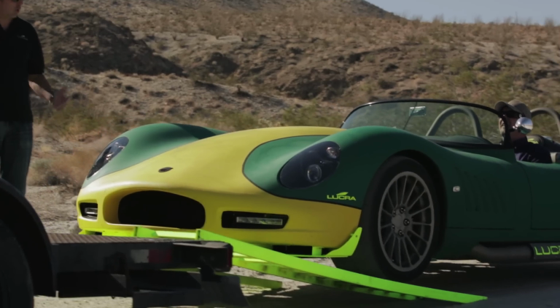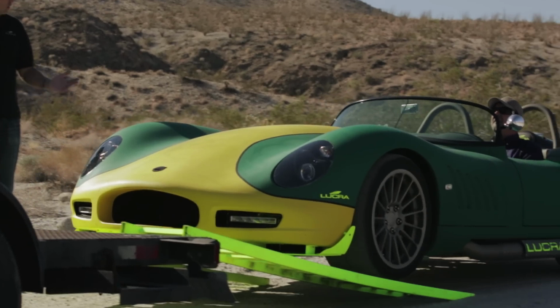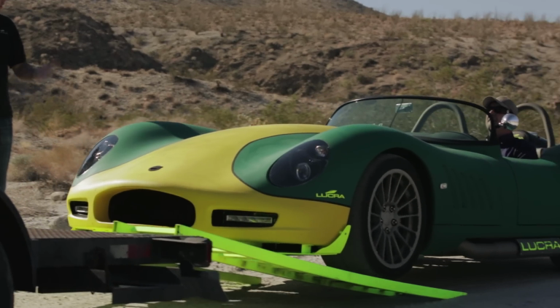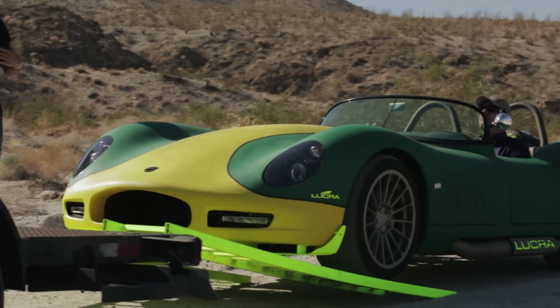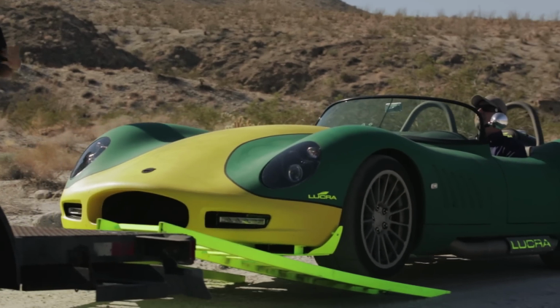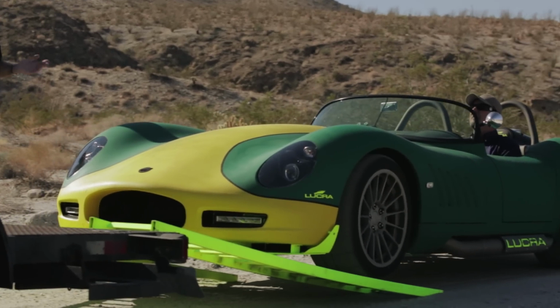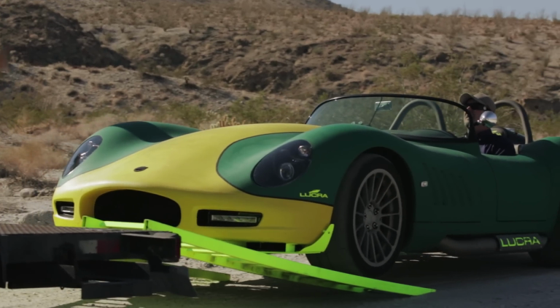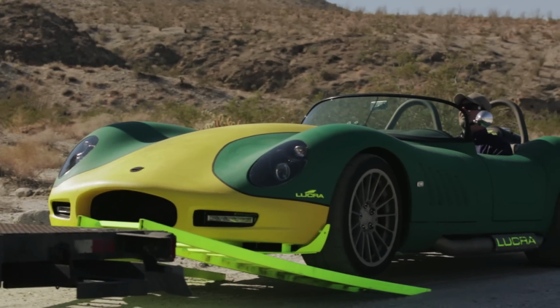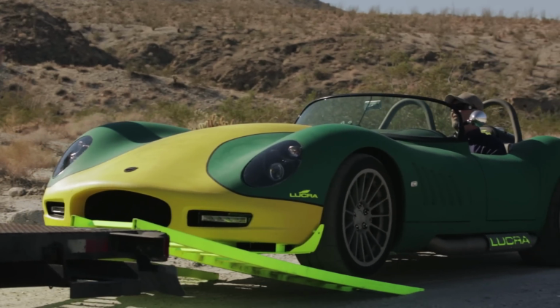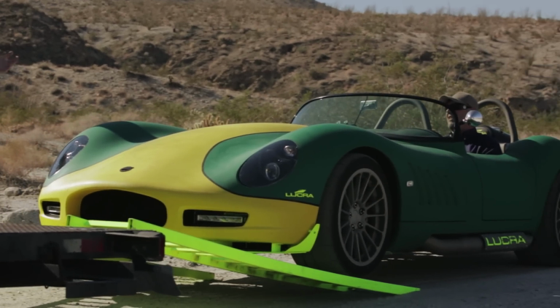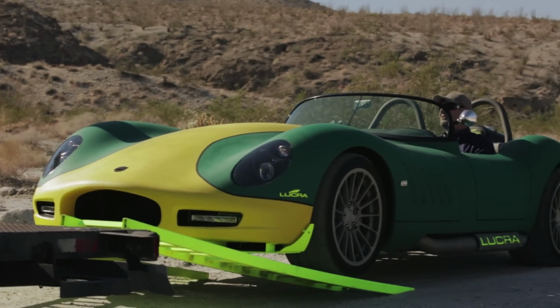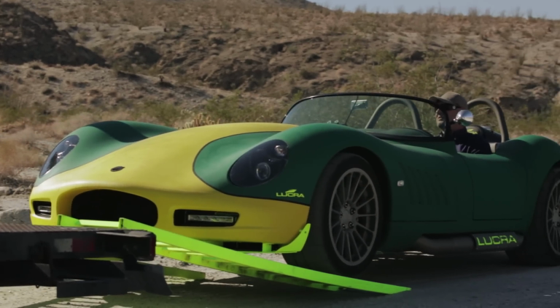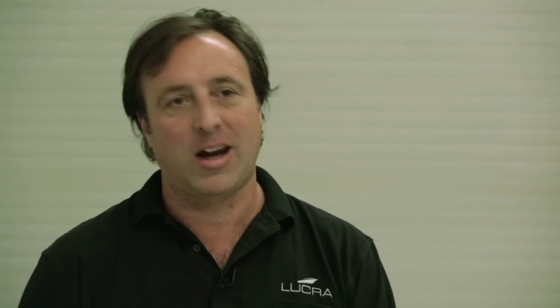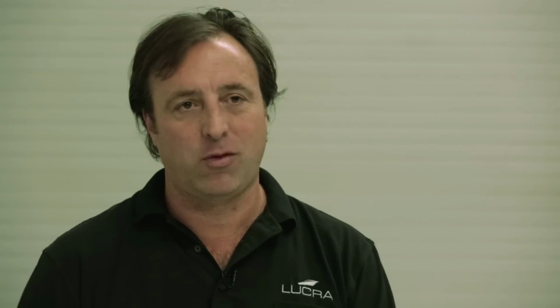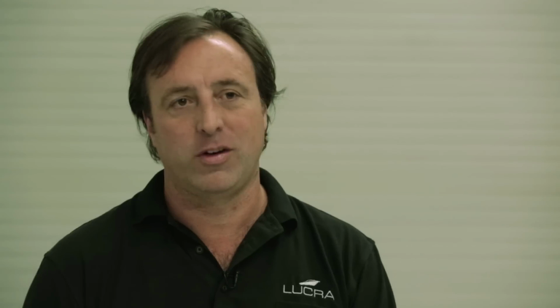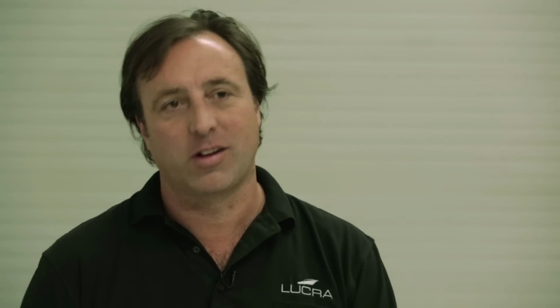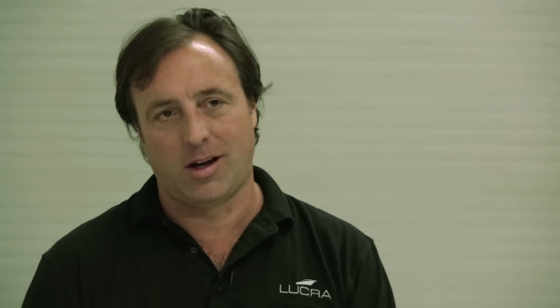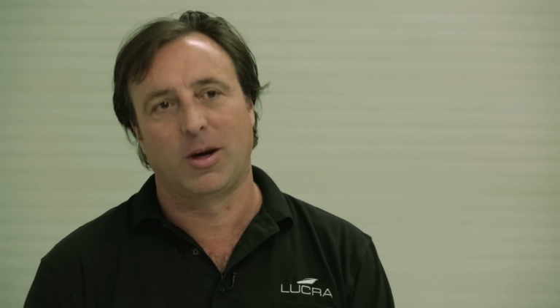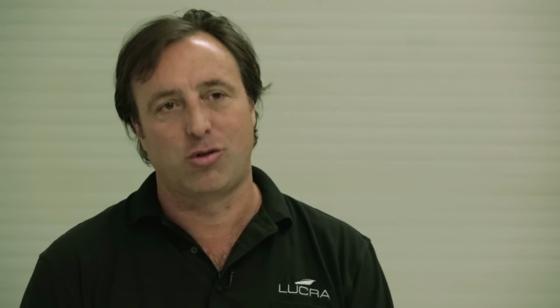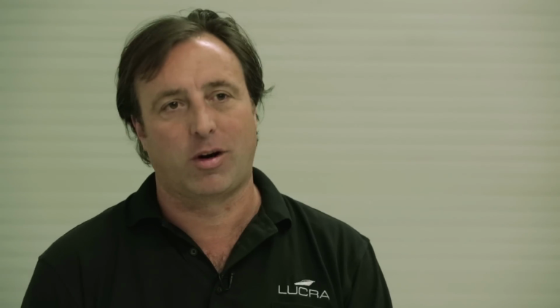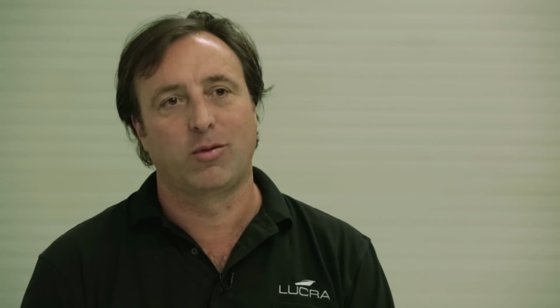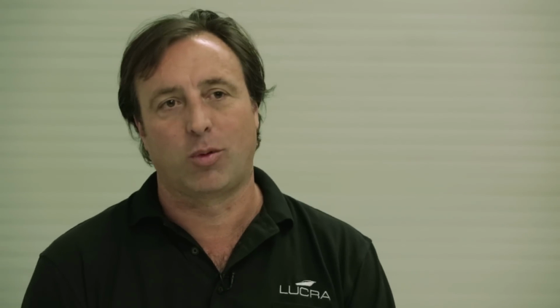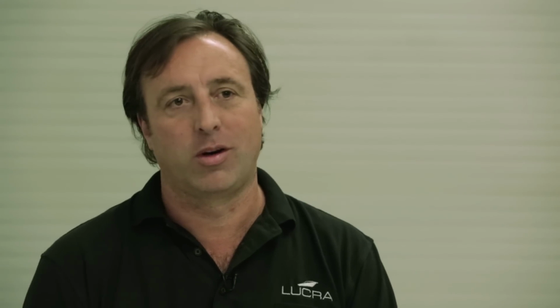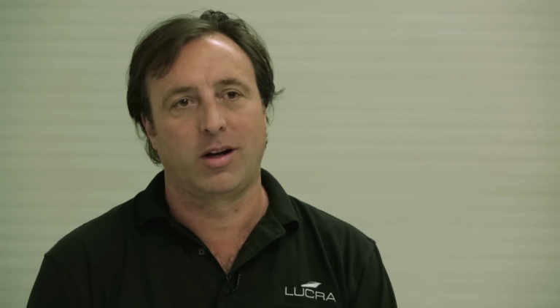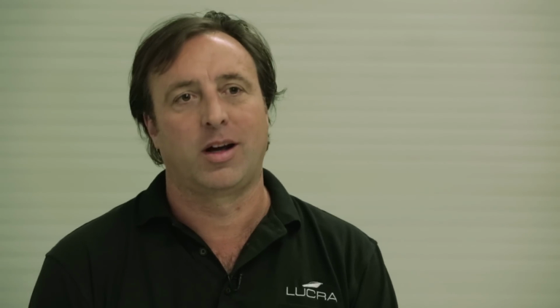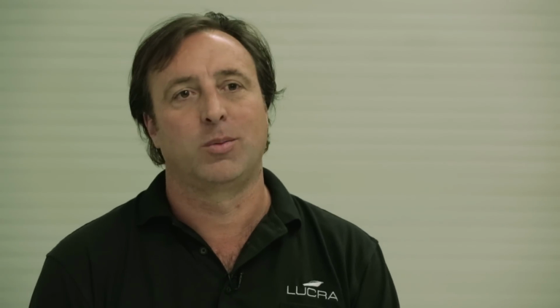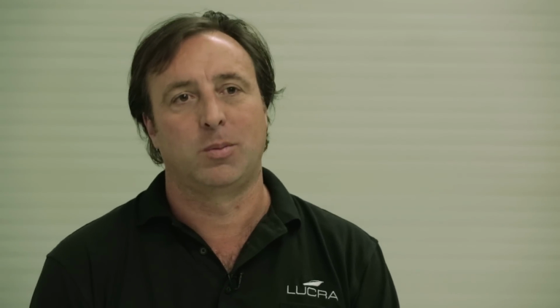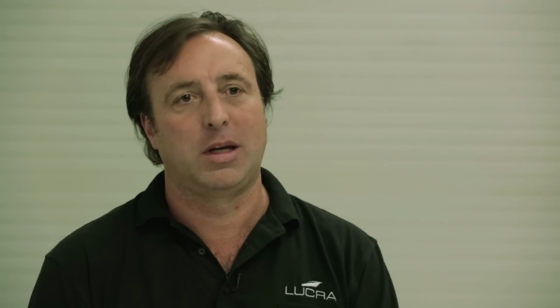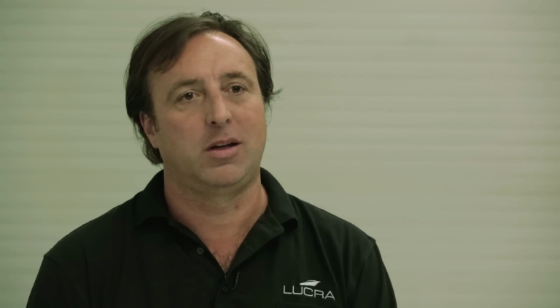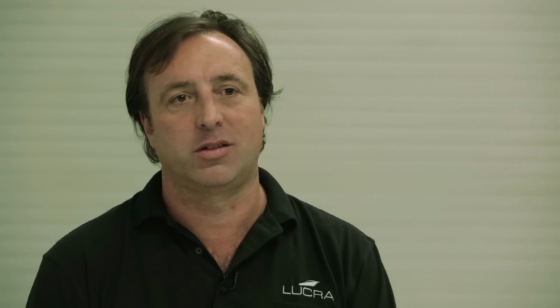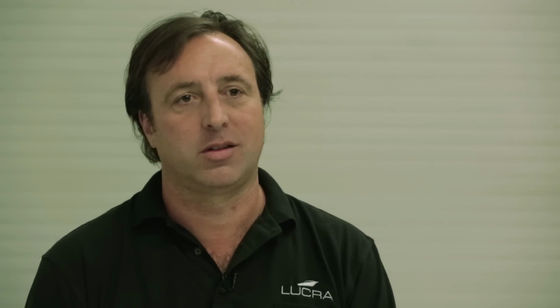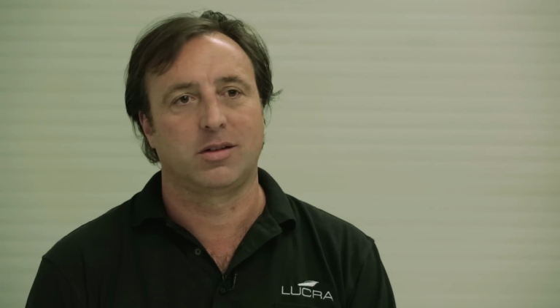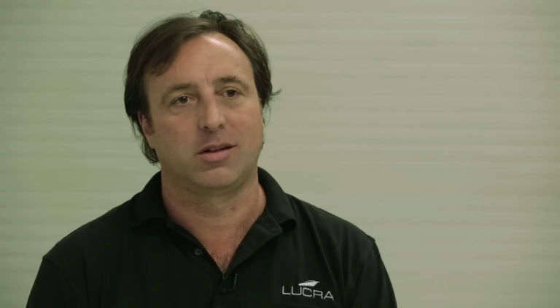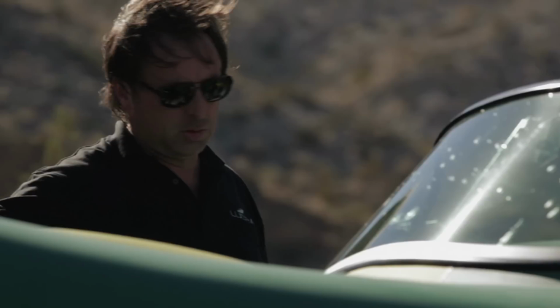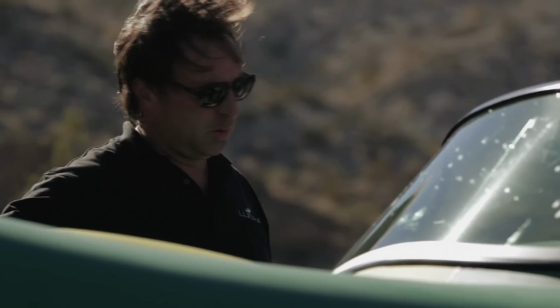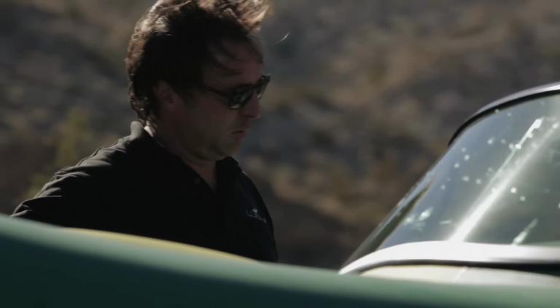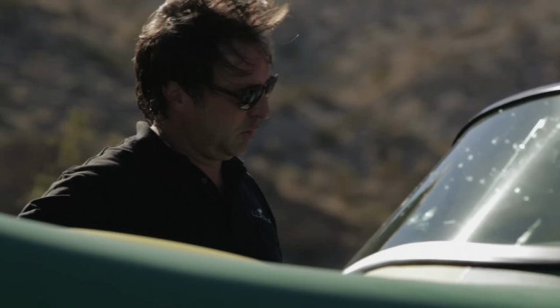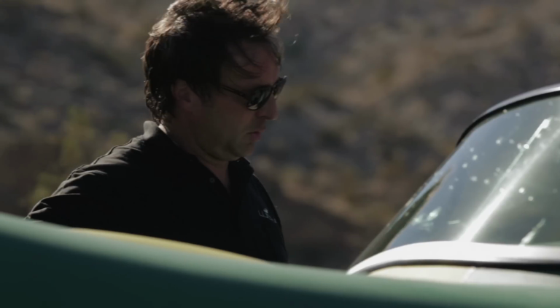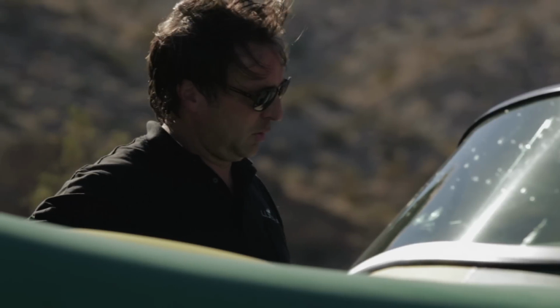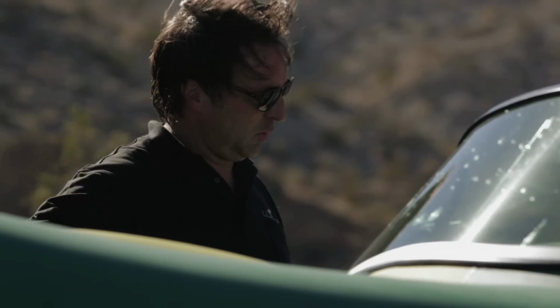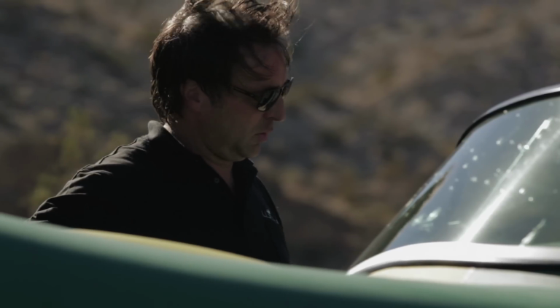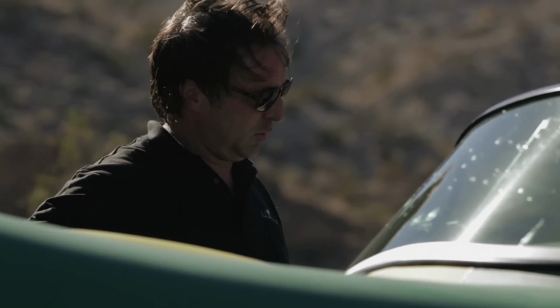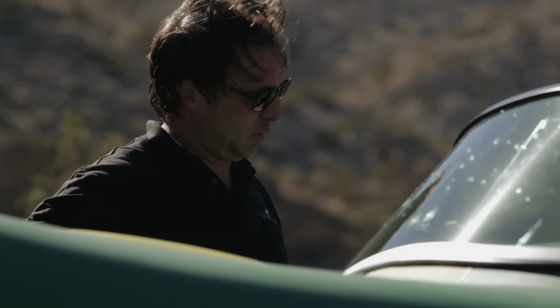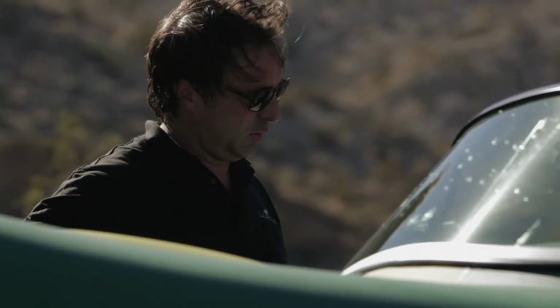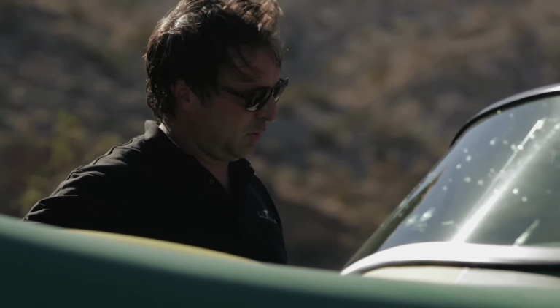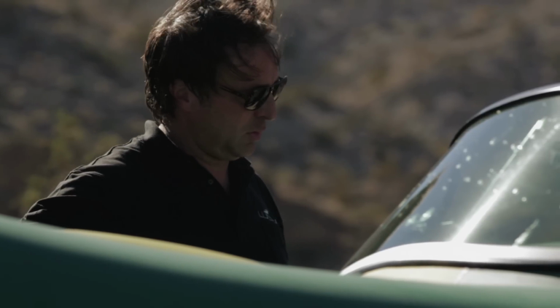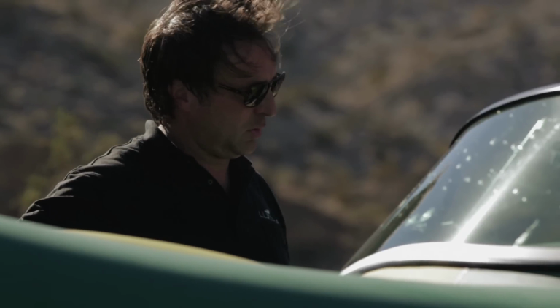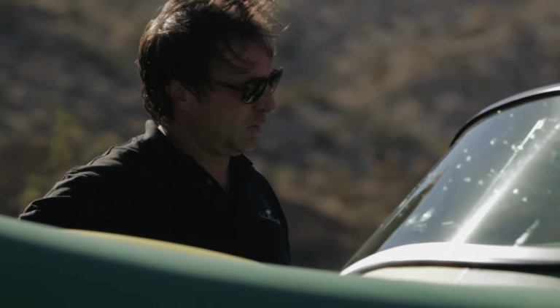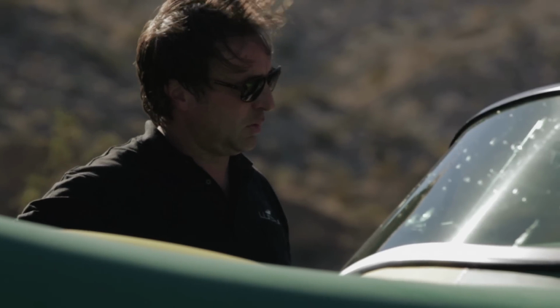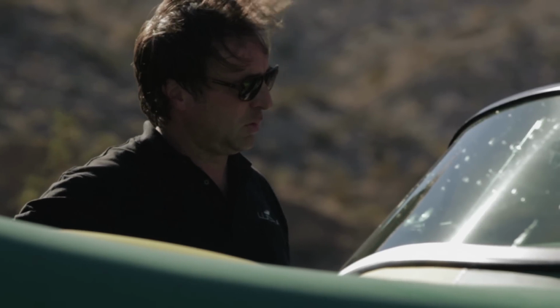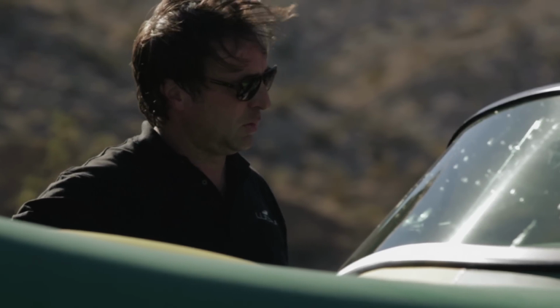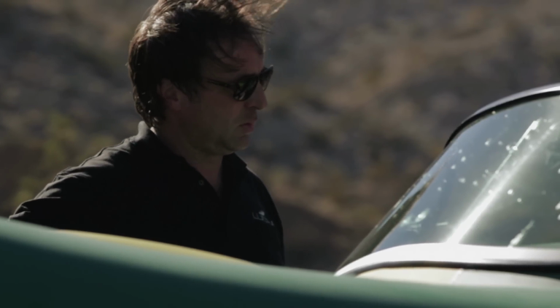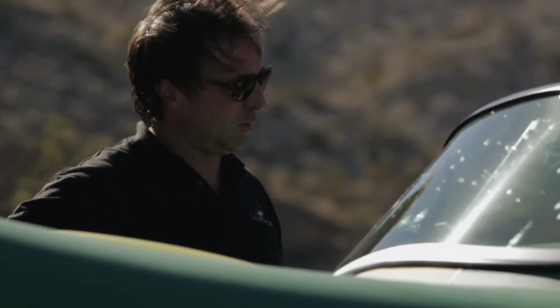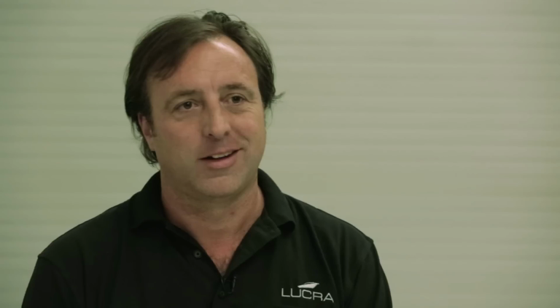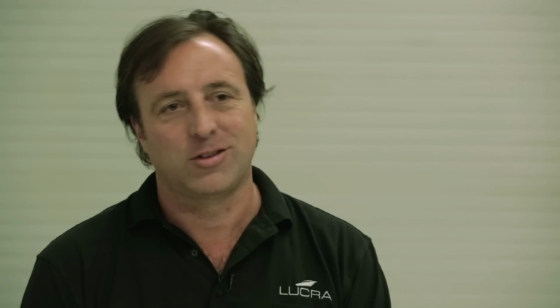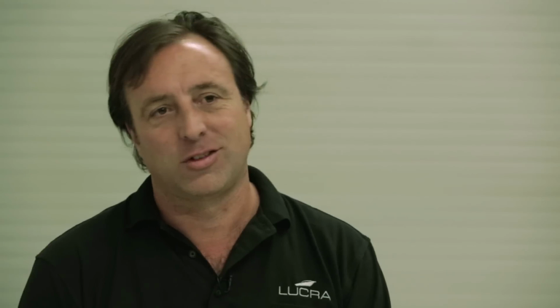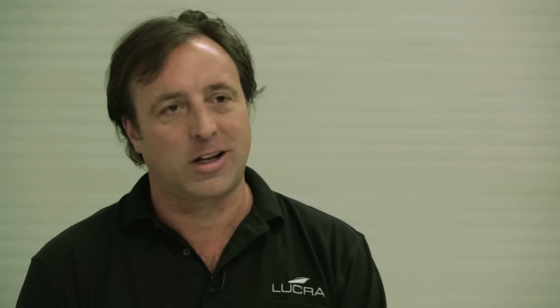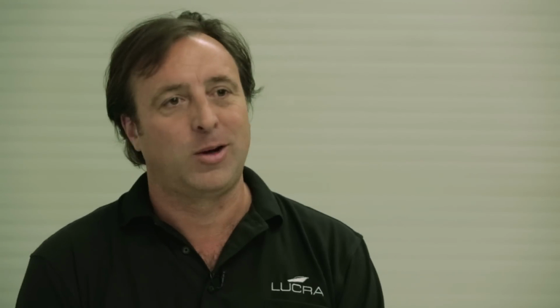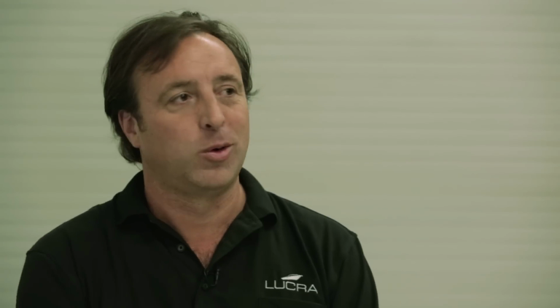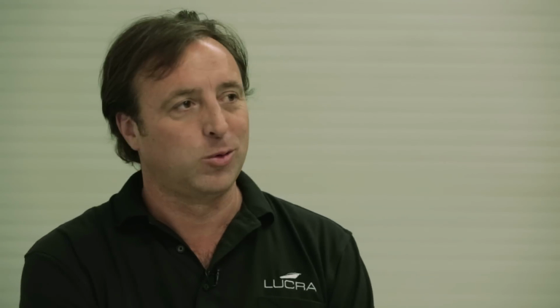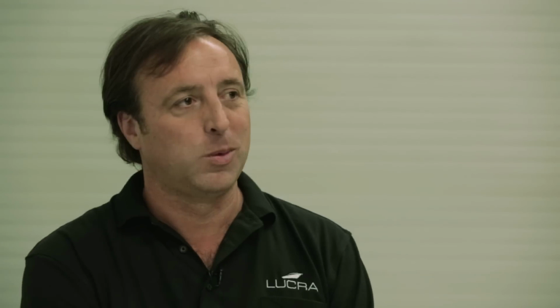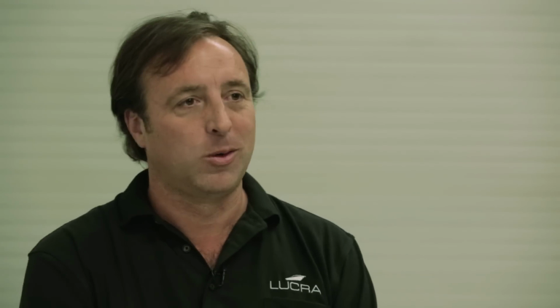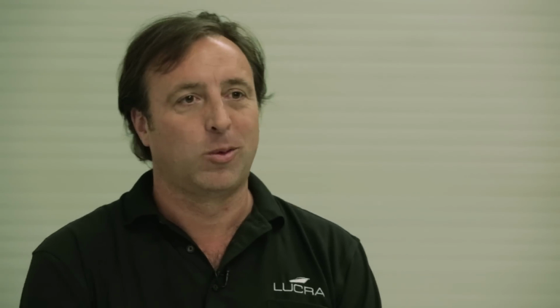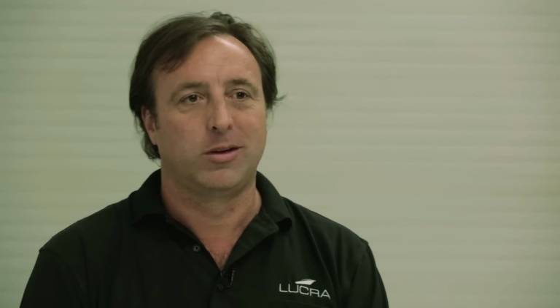And still to this day, every time I drive one, I'm amazed. It never gets old. I lay awake at night thinking about it, as does anyone who's been in one.